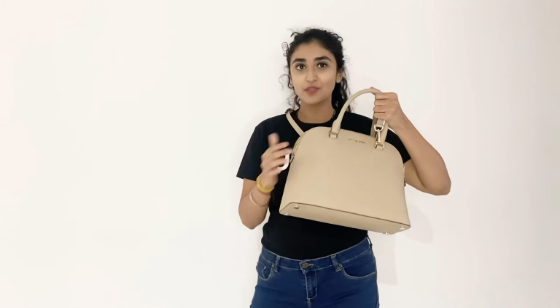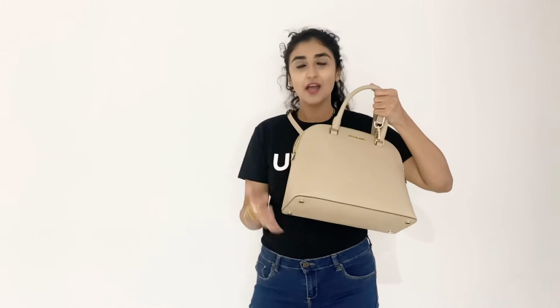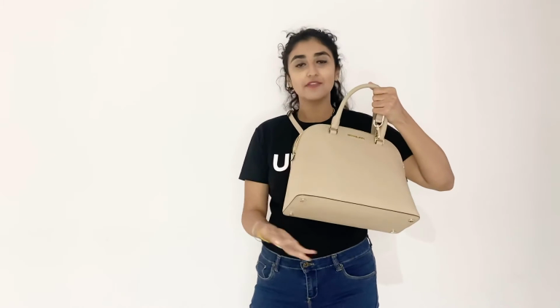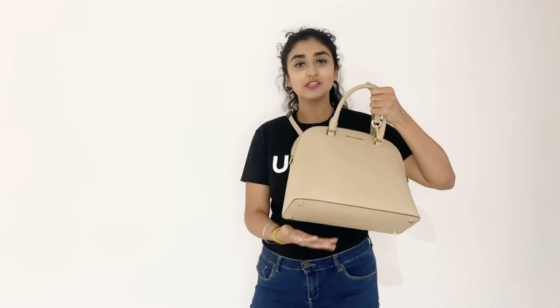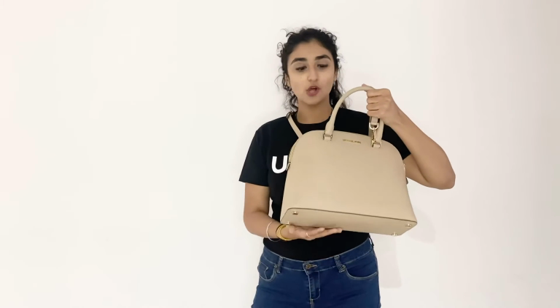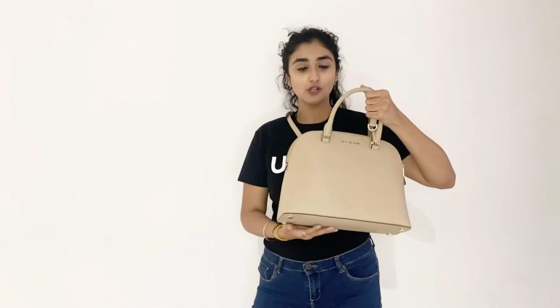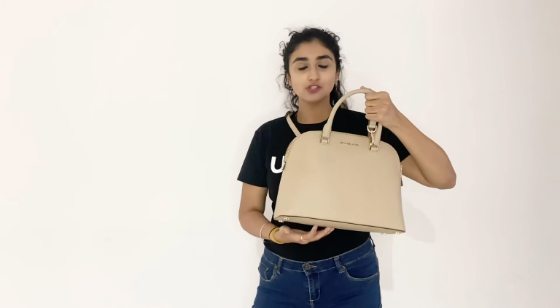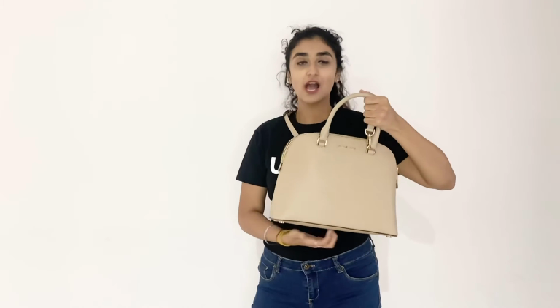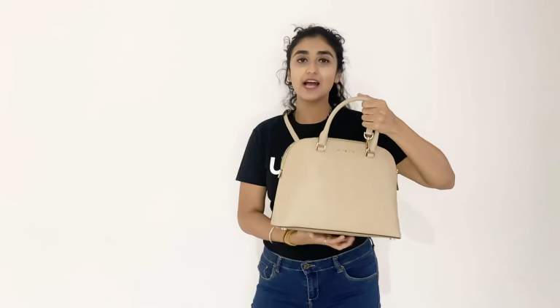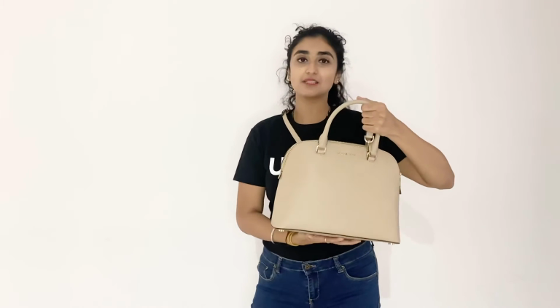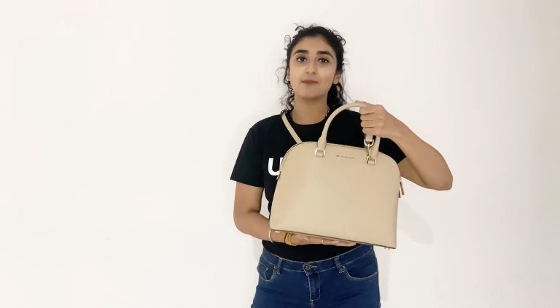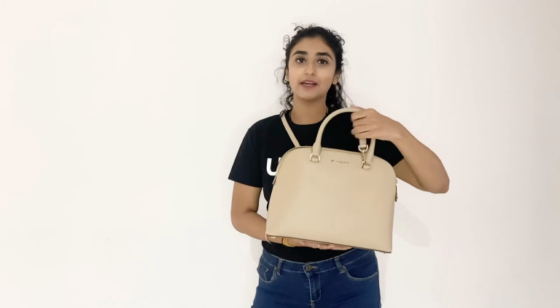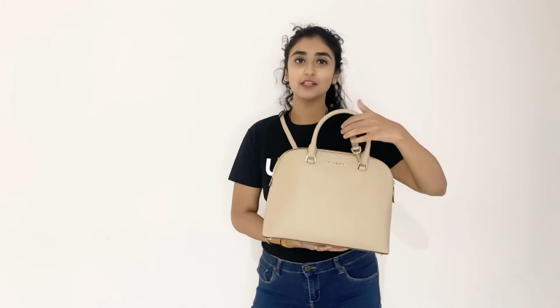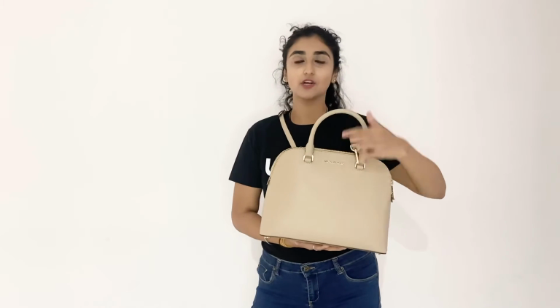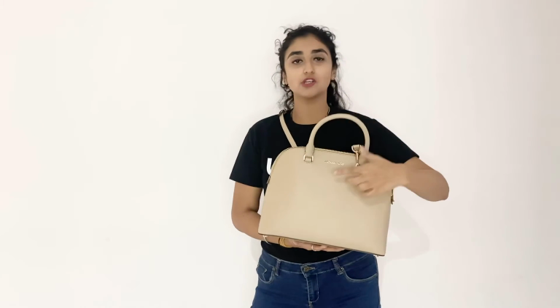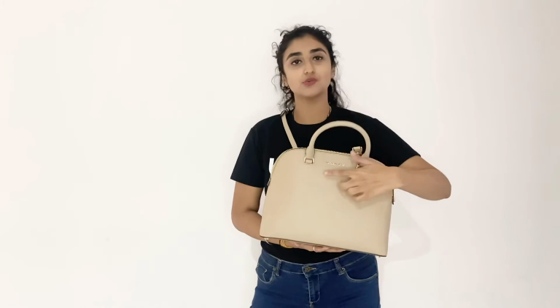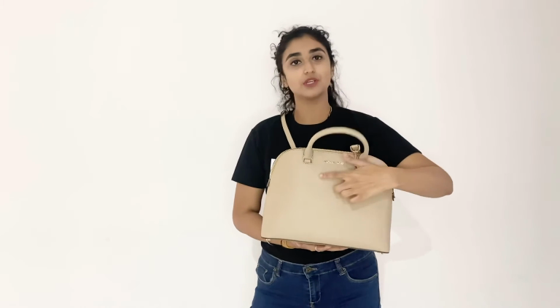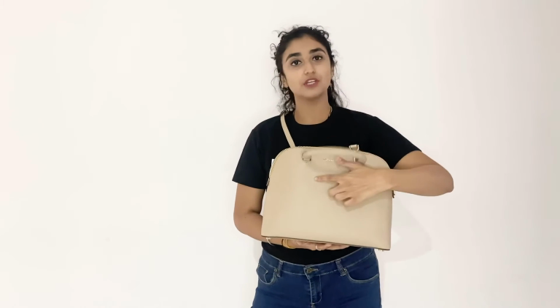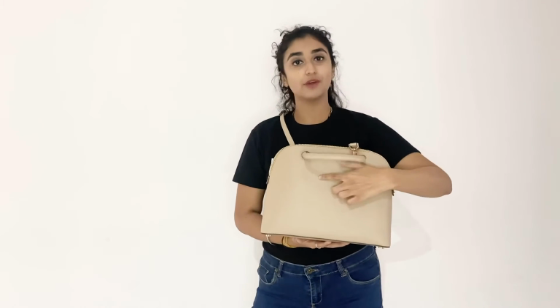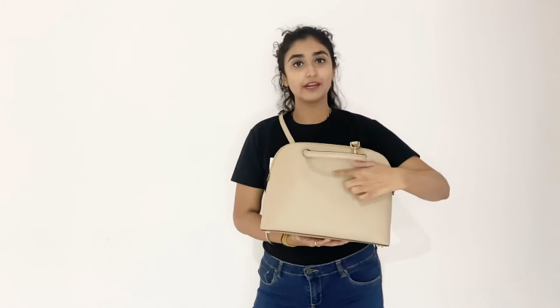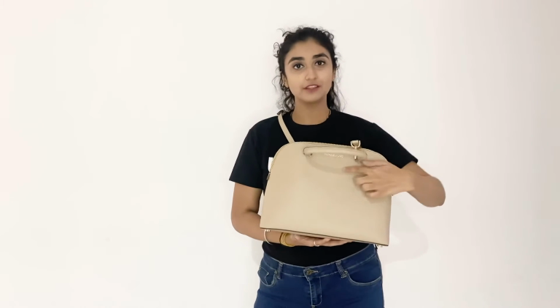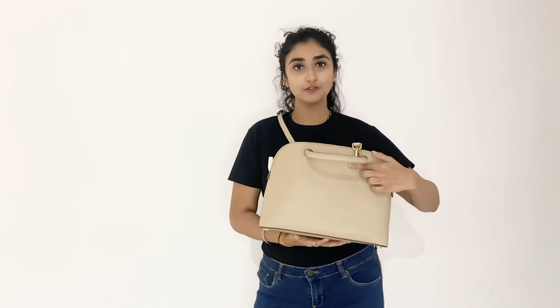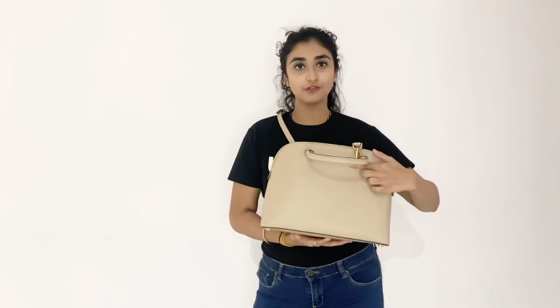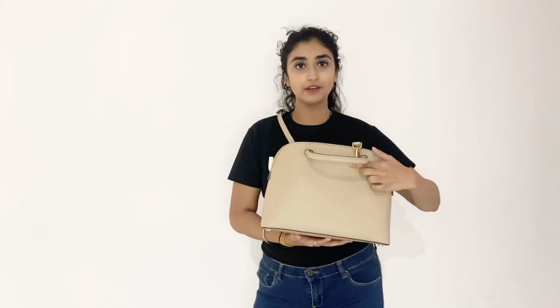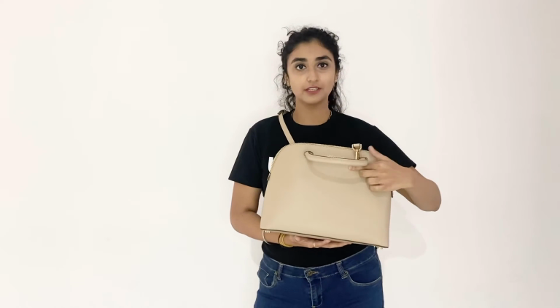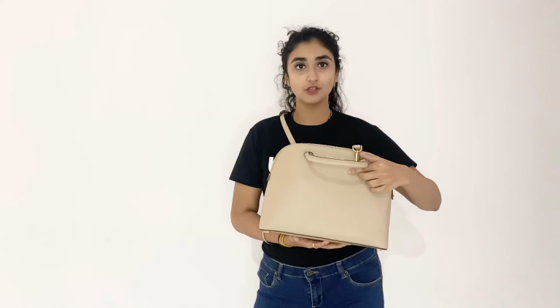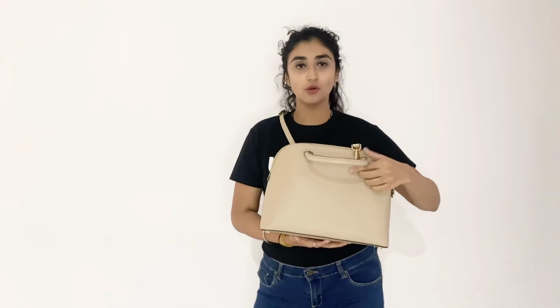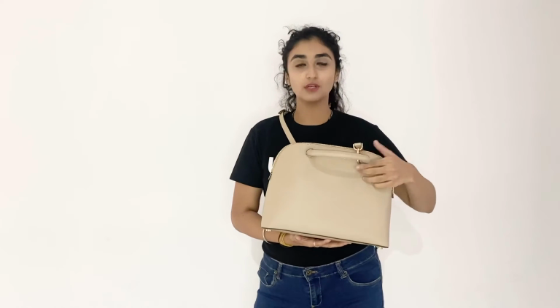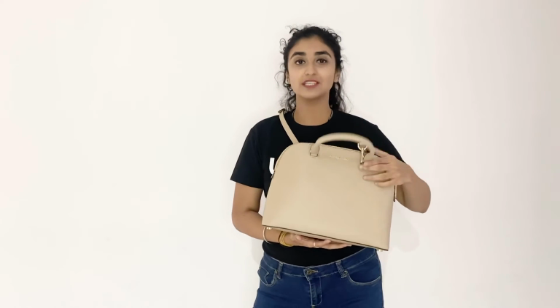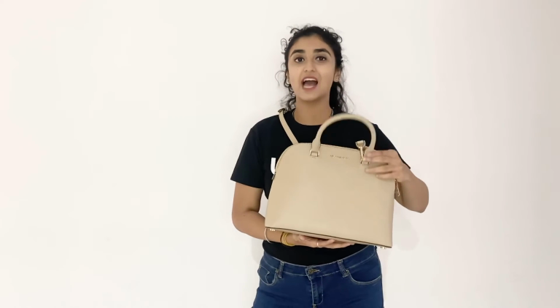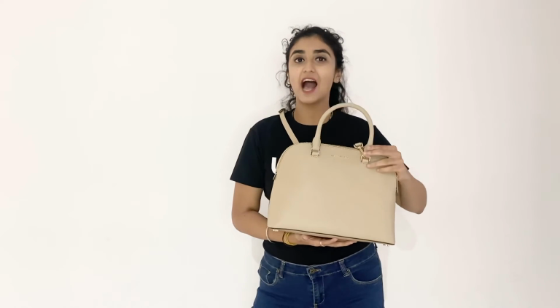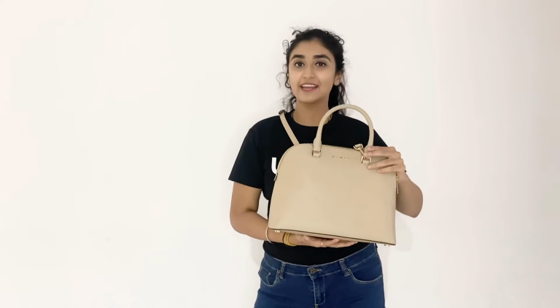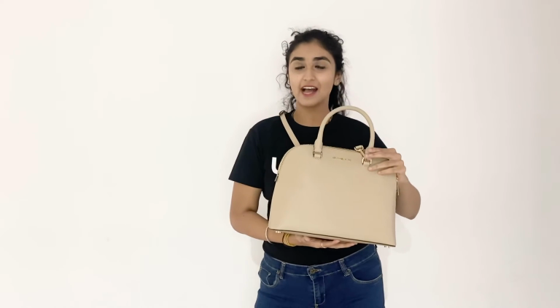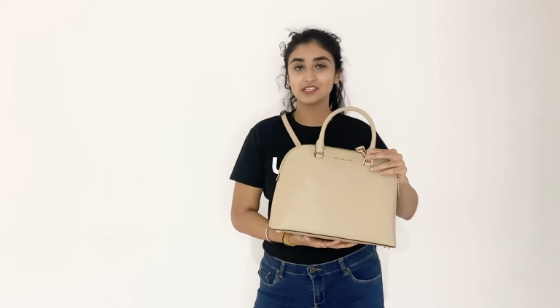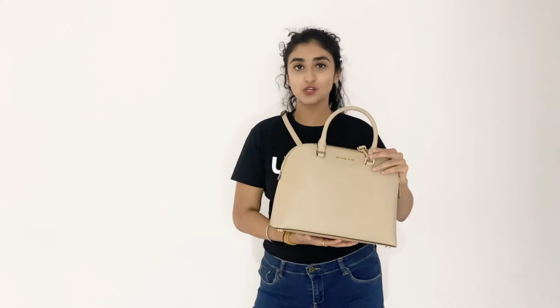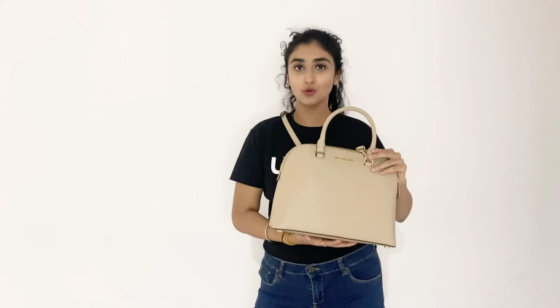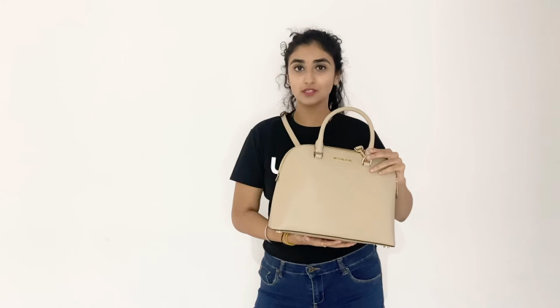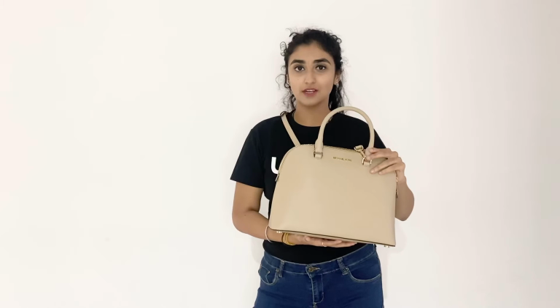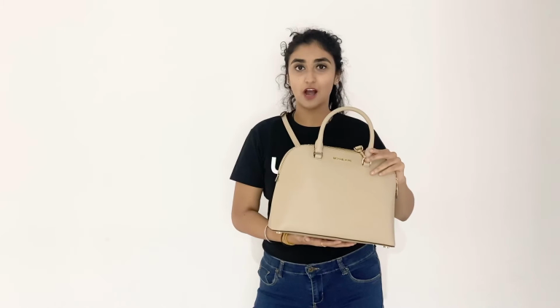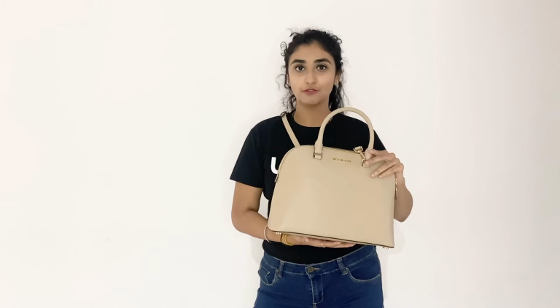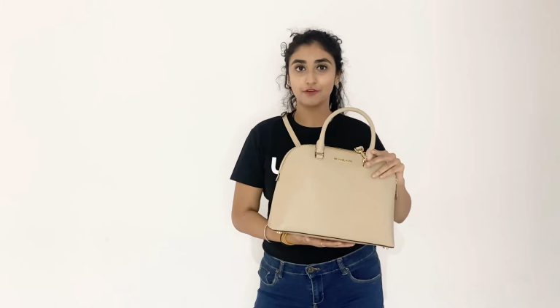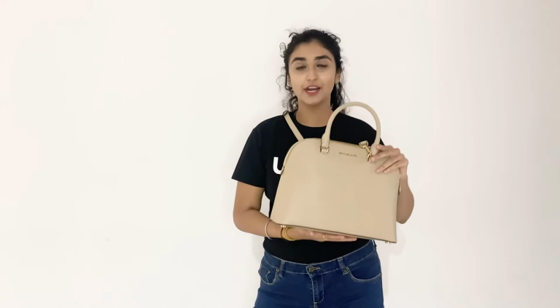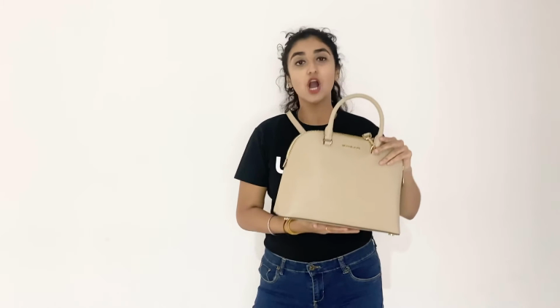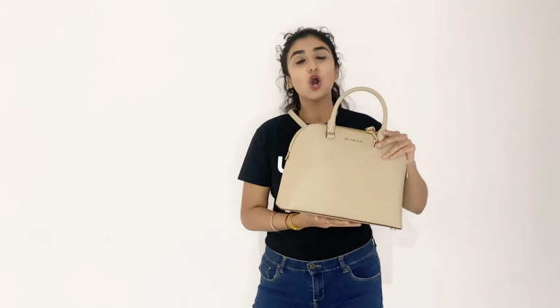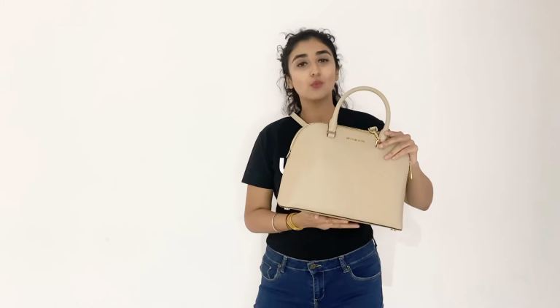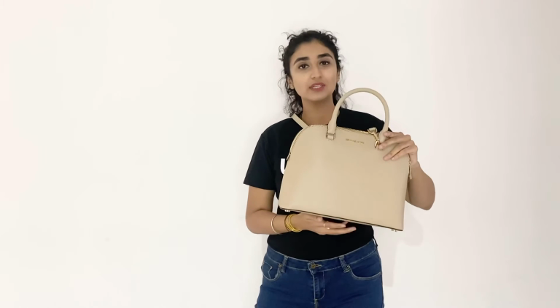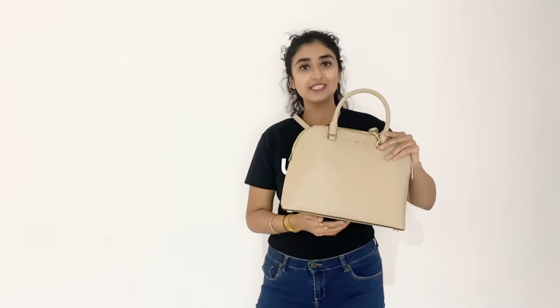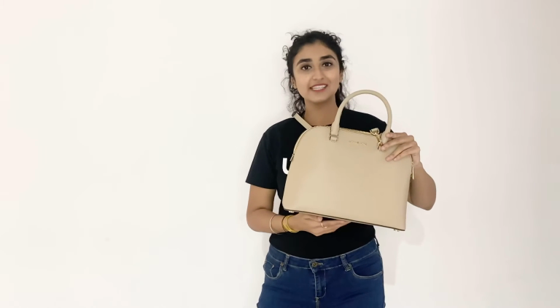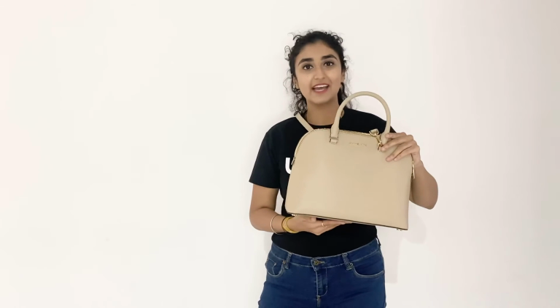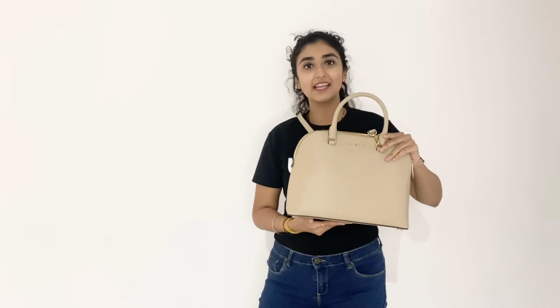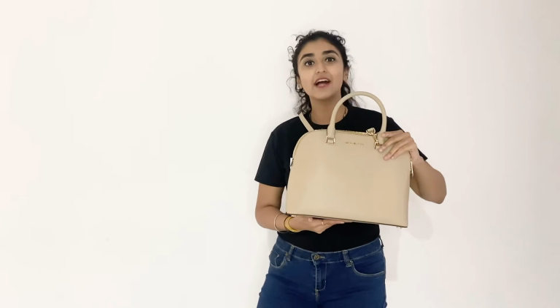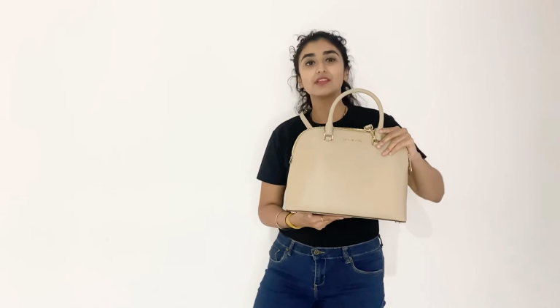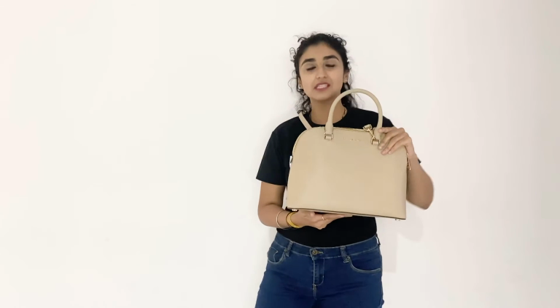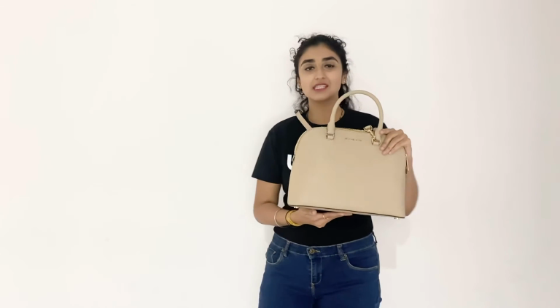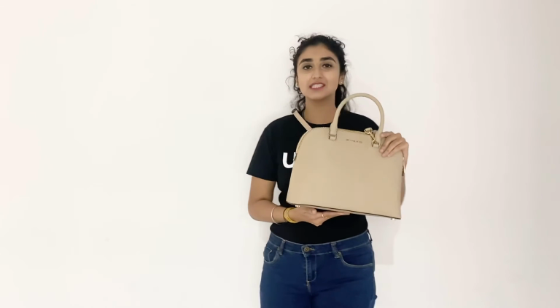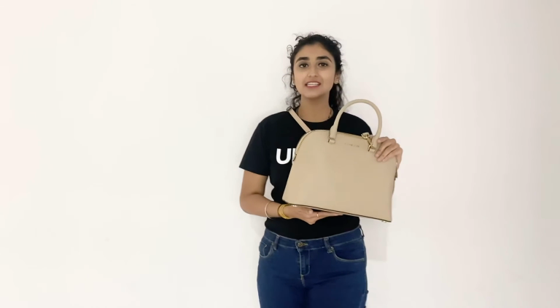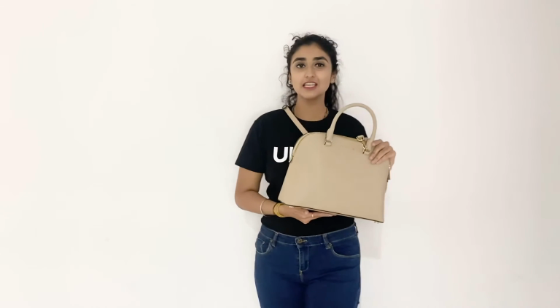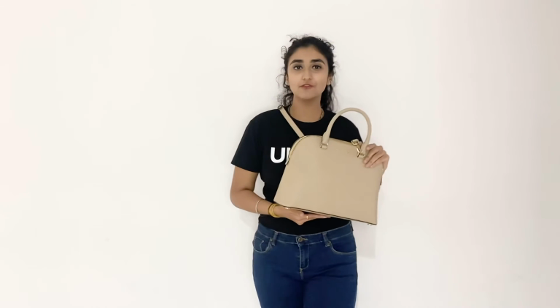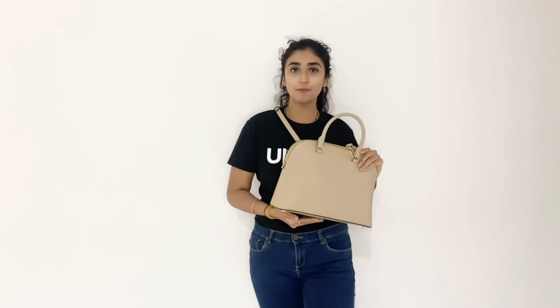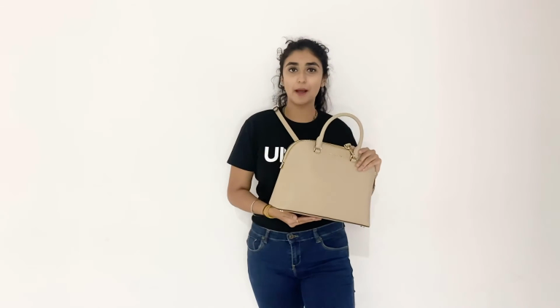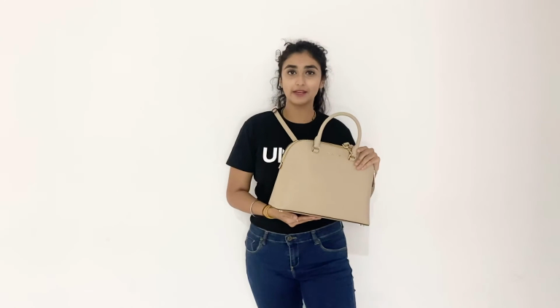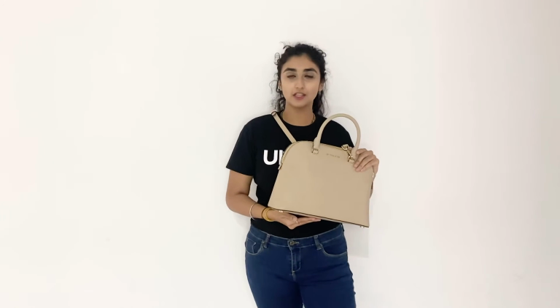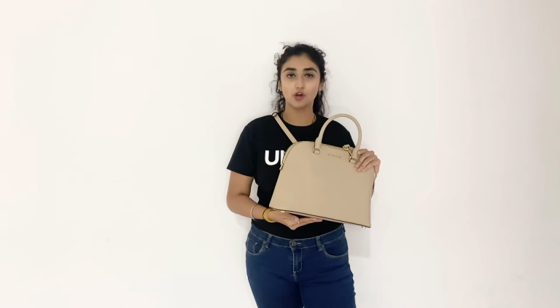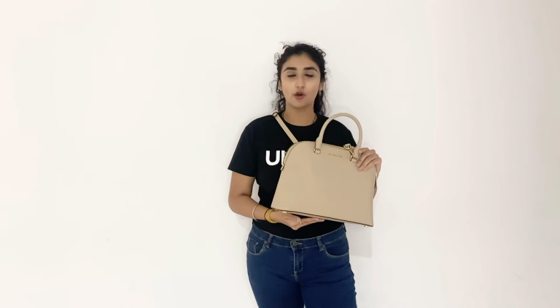This also has Michael Kors written right on the front in golden and has golden hardware. Once again, this is Cindy from Michael Kors.